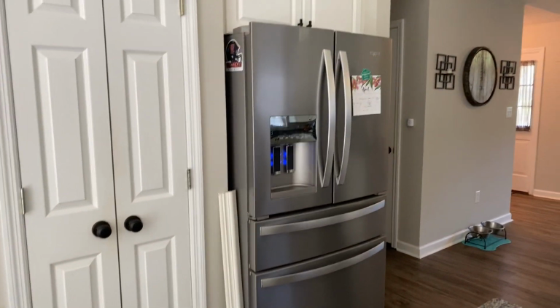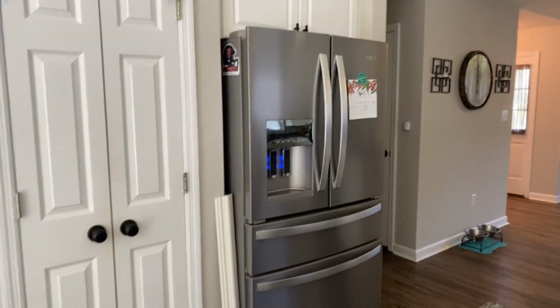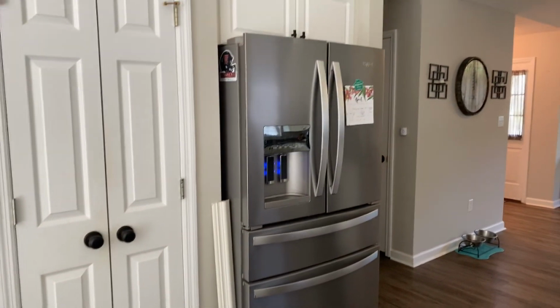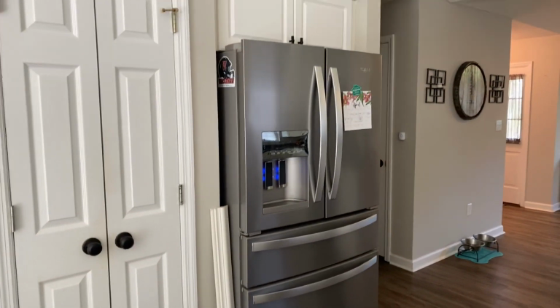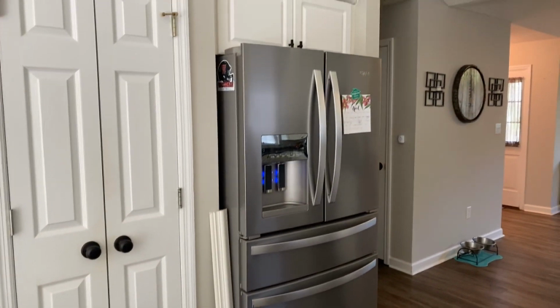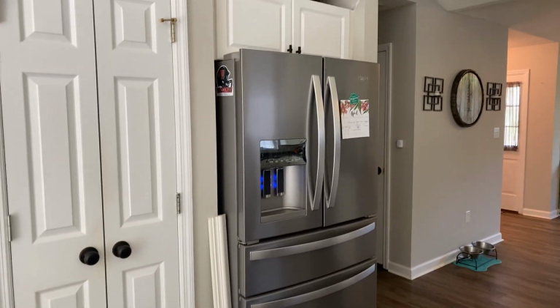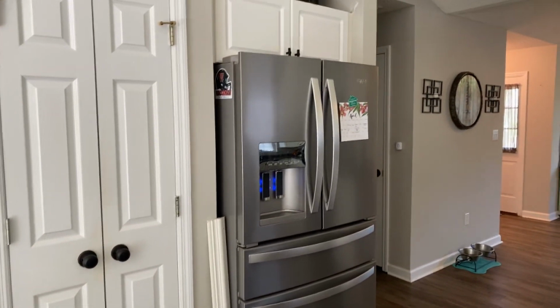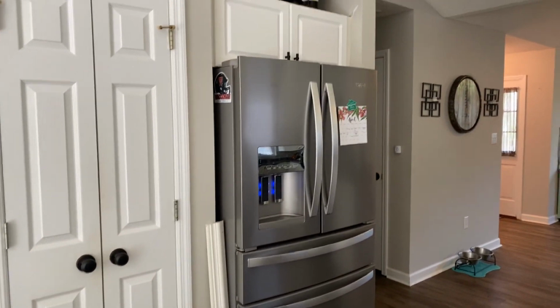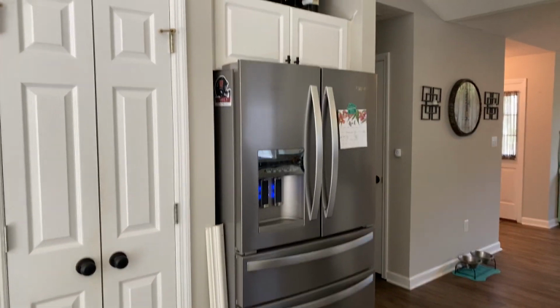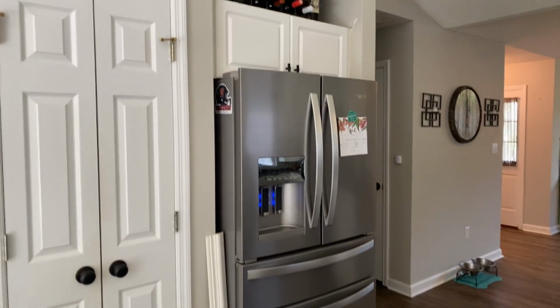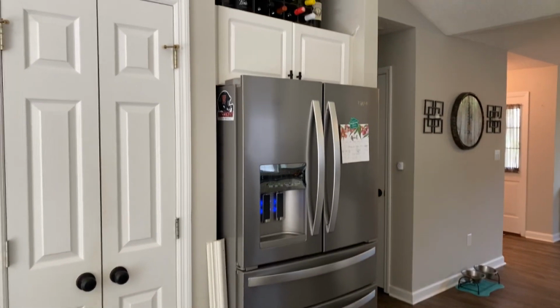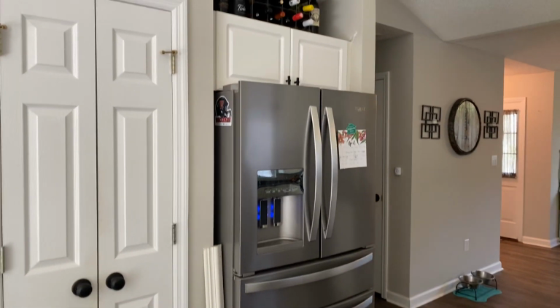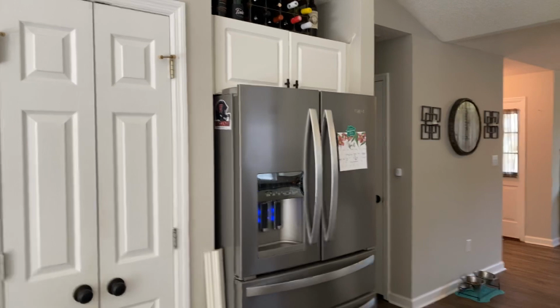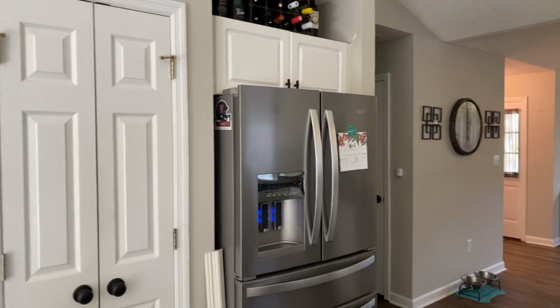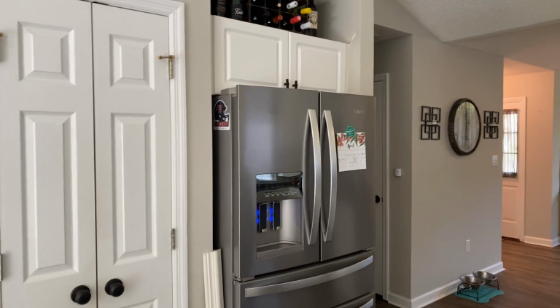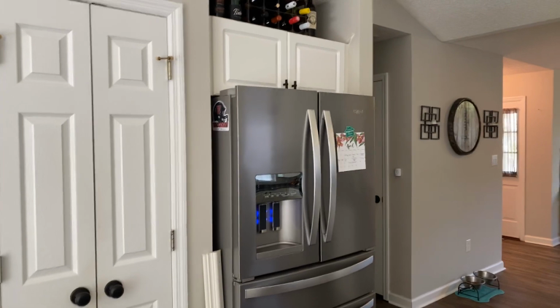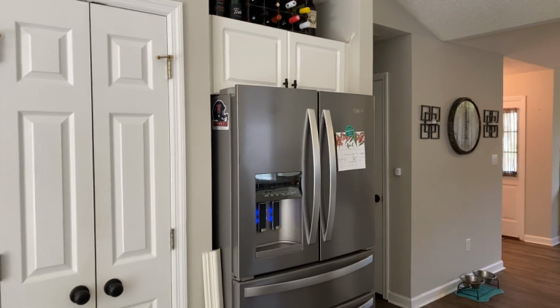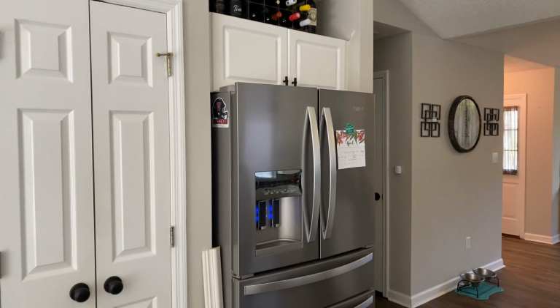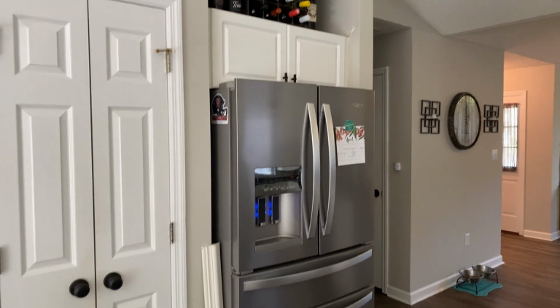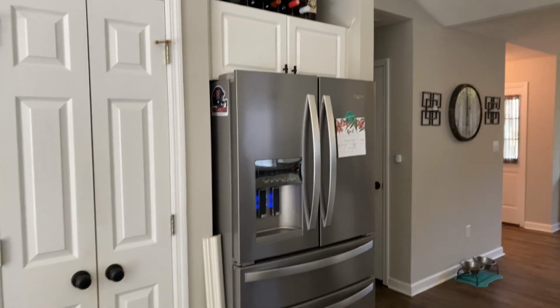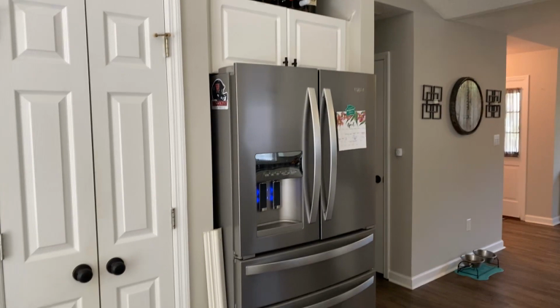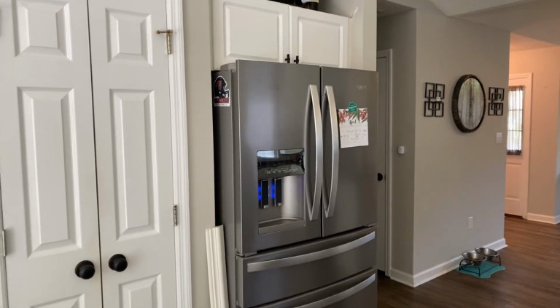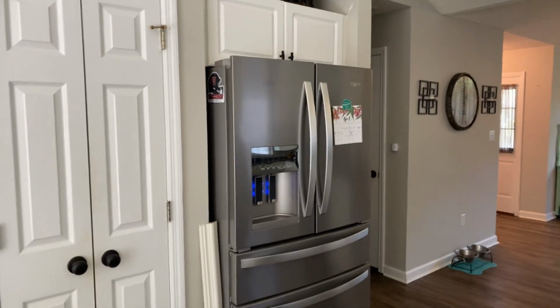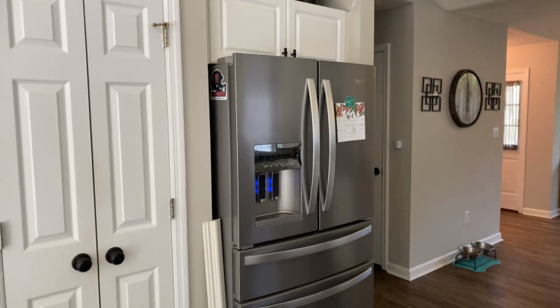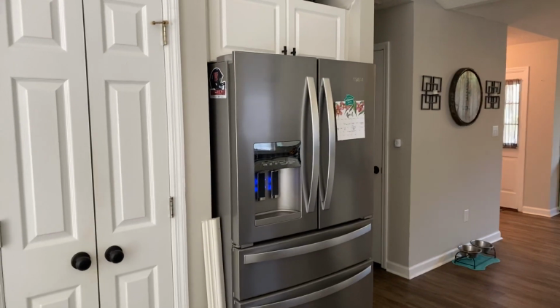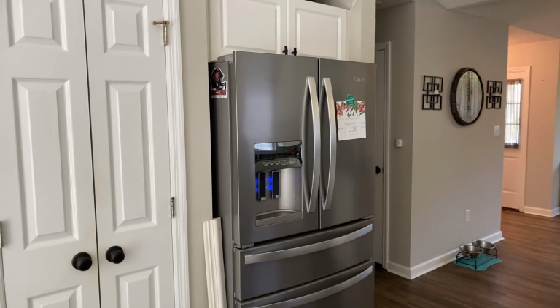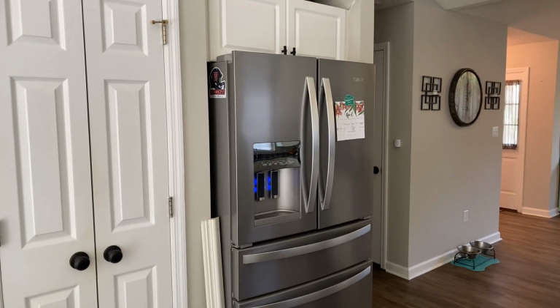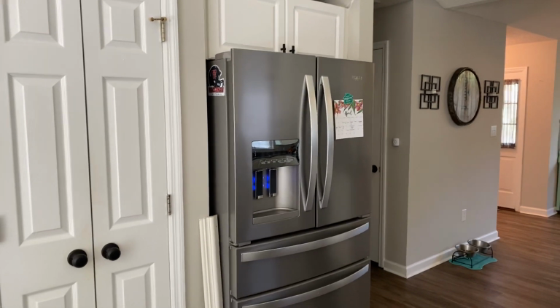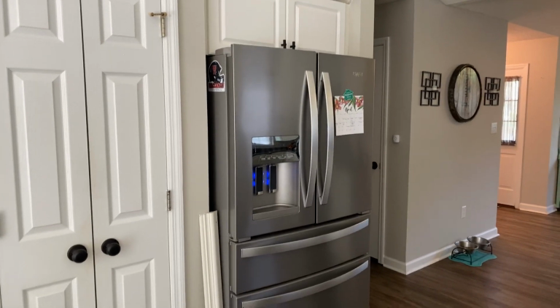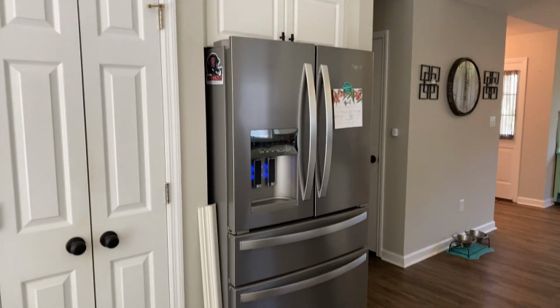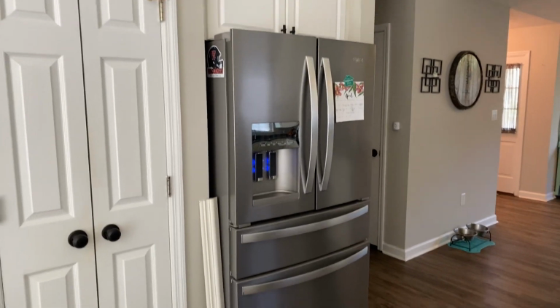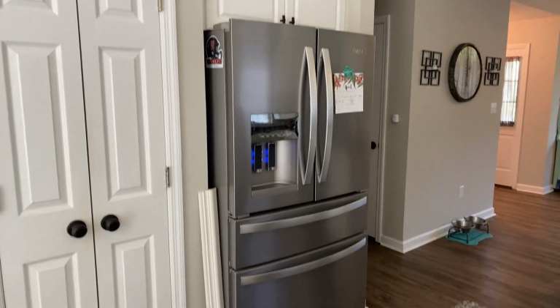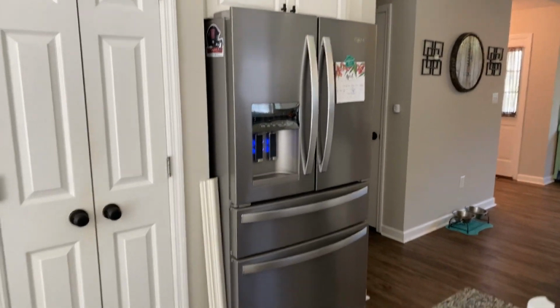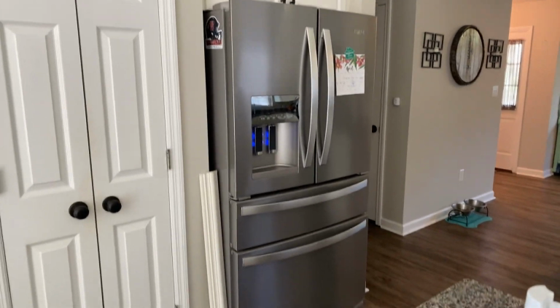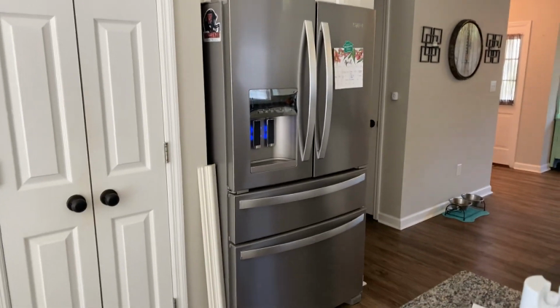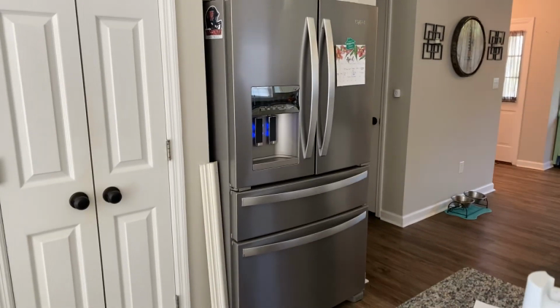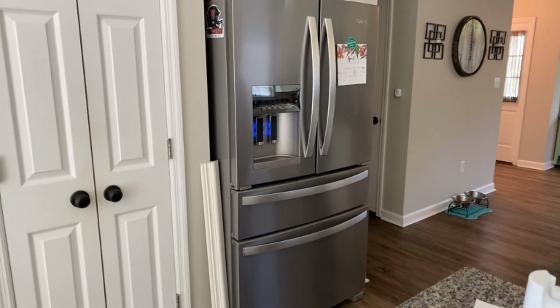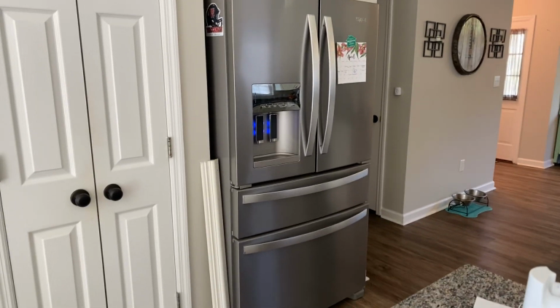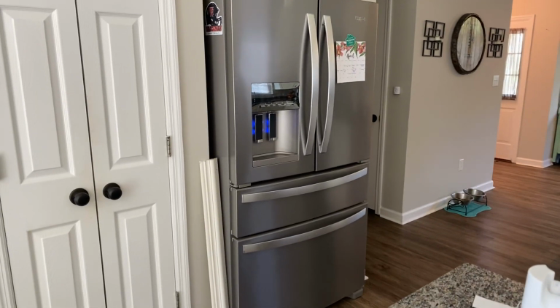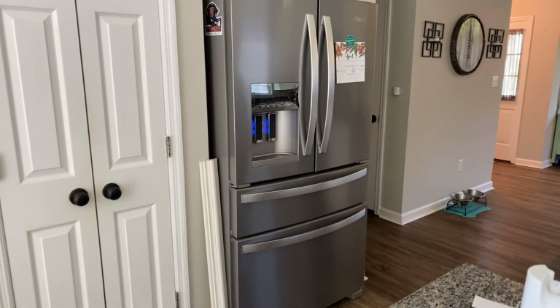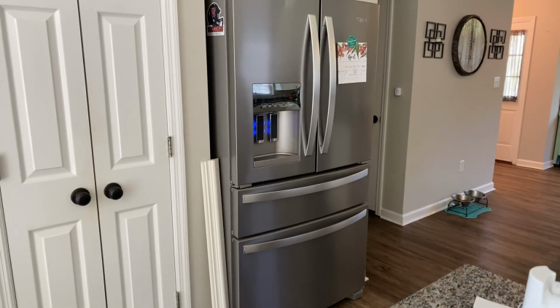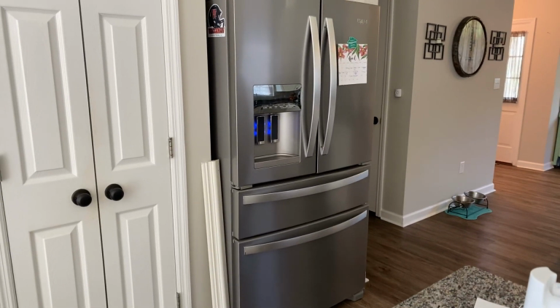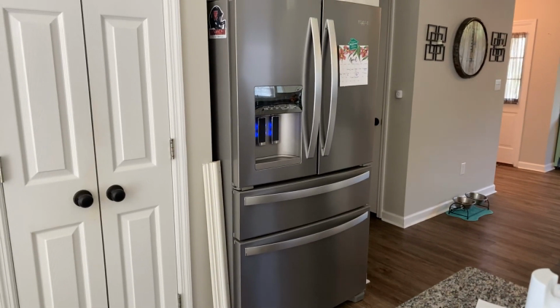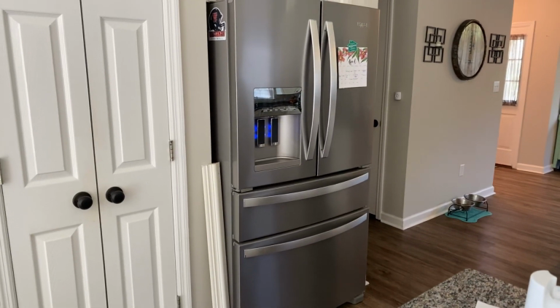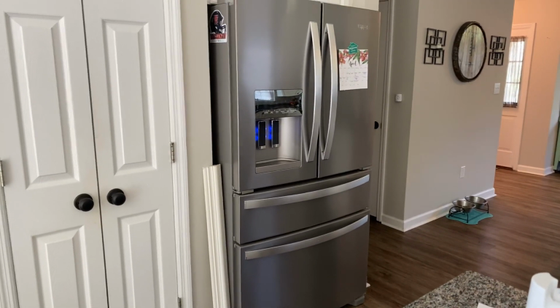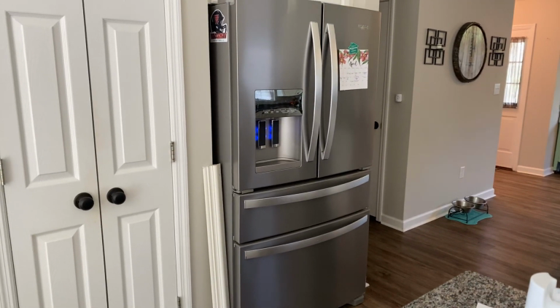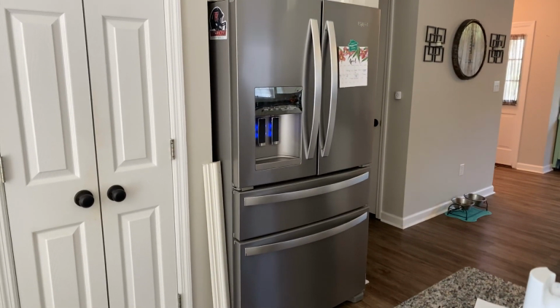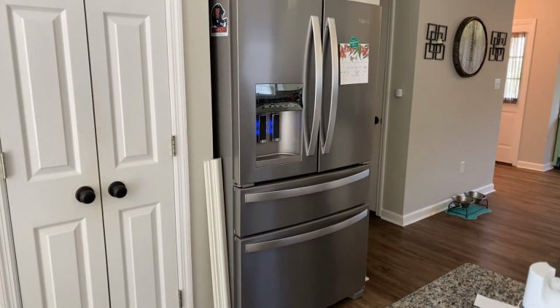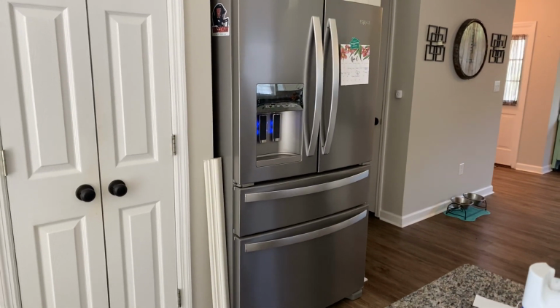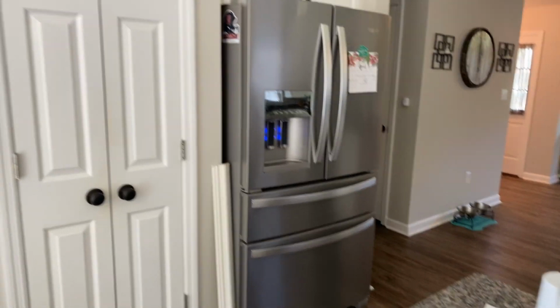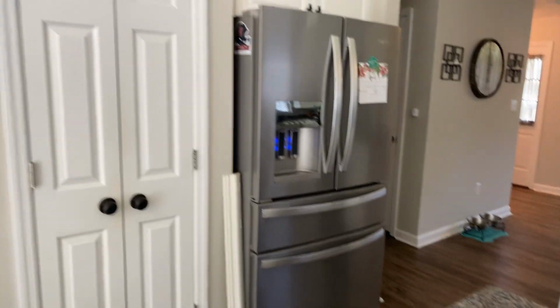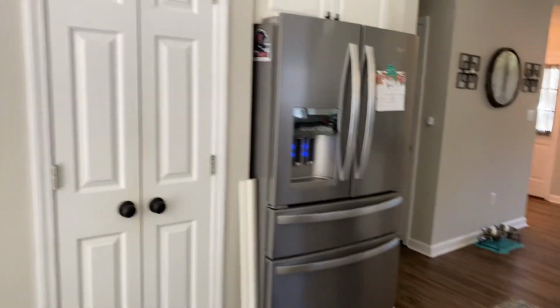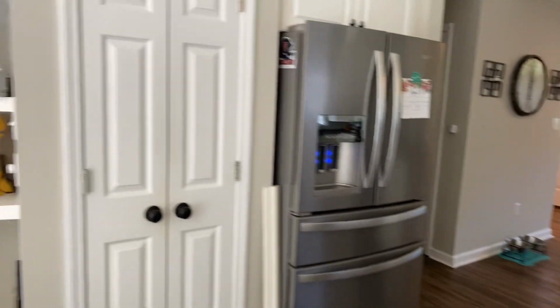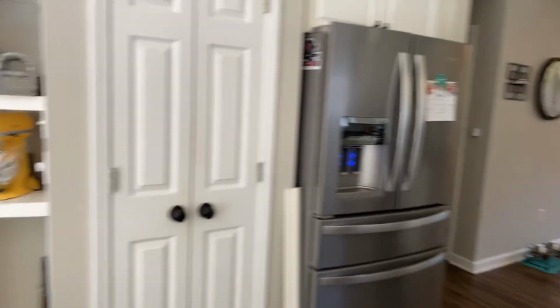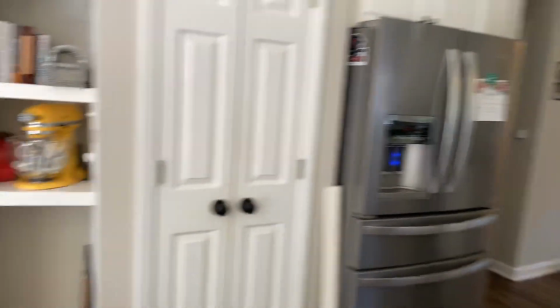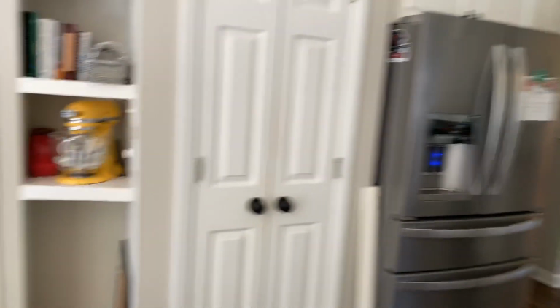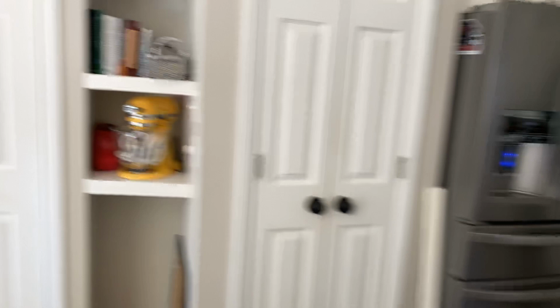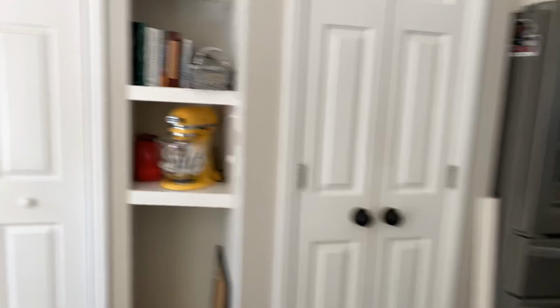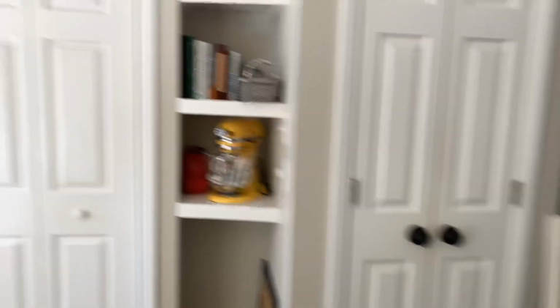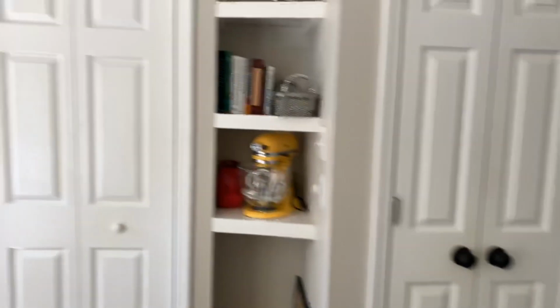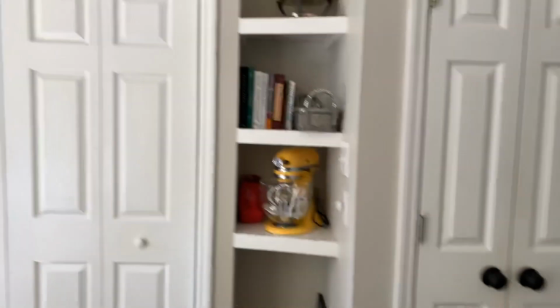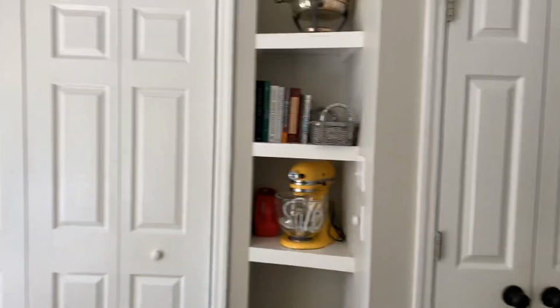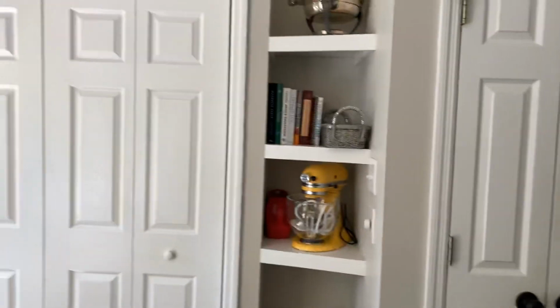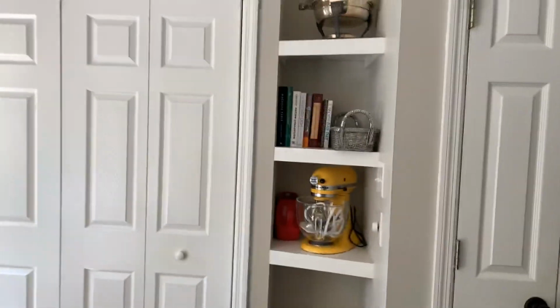Whirlpool appliances. The set screw in the left handle on the refrigerator door is missing, so we'd want to address that.